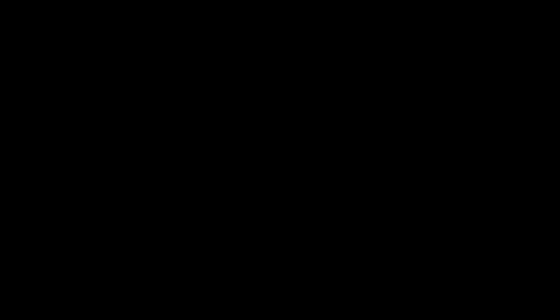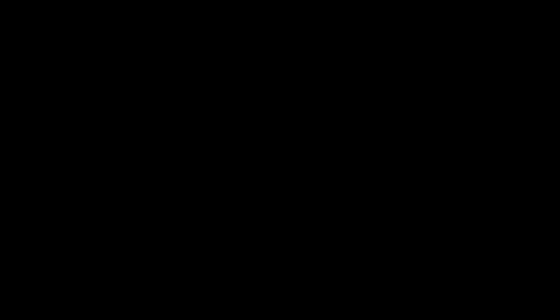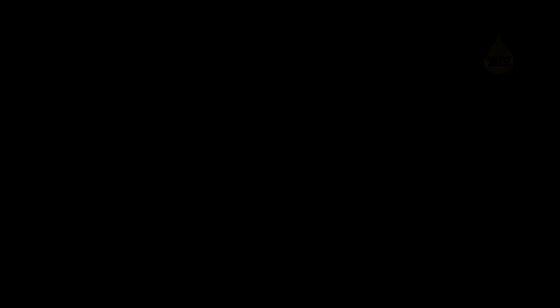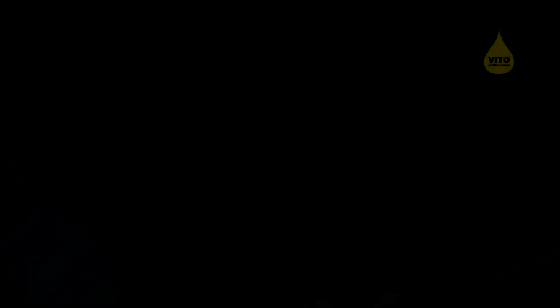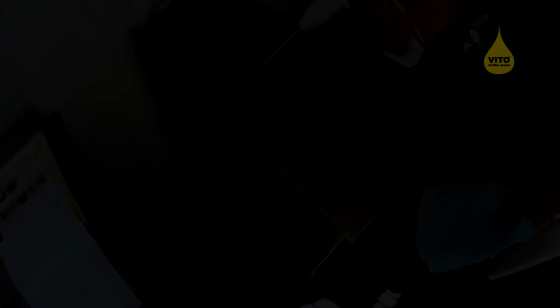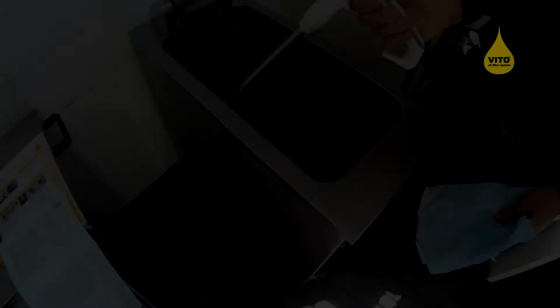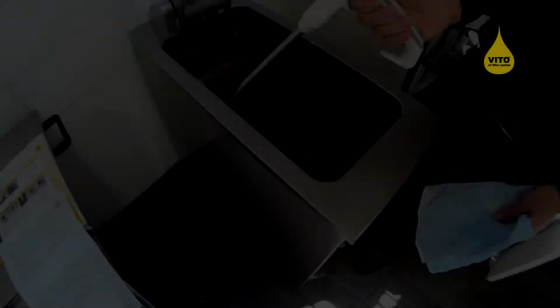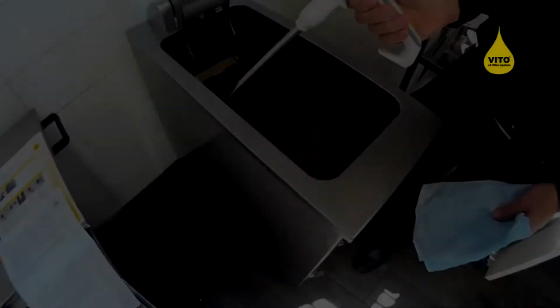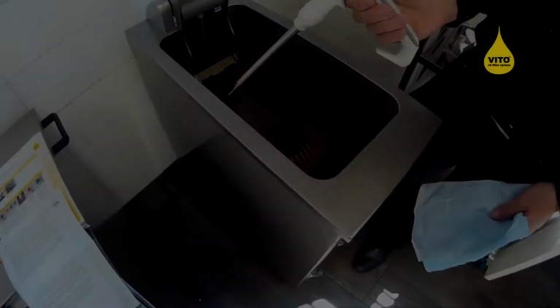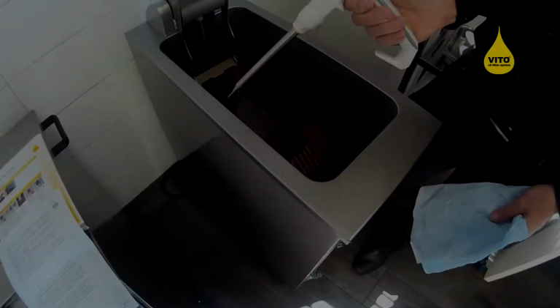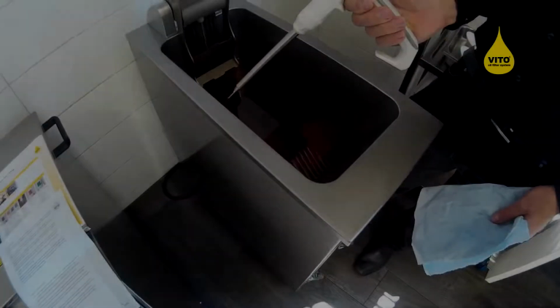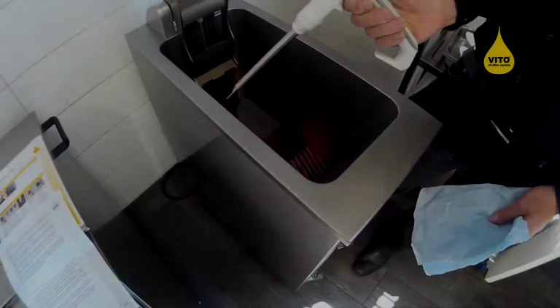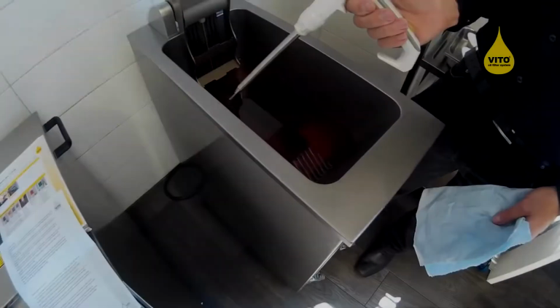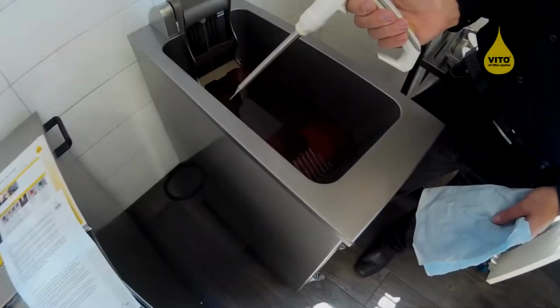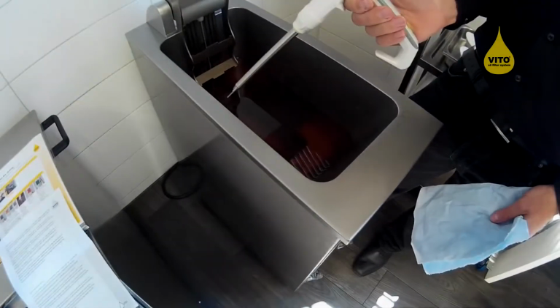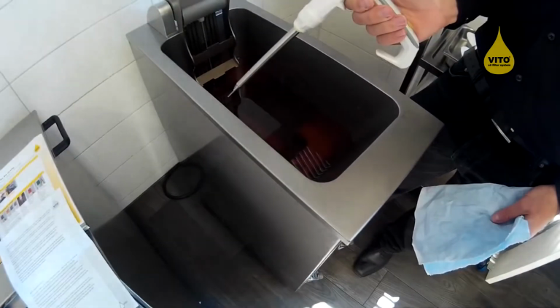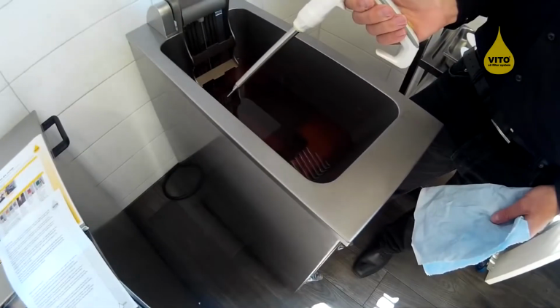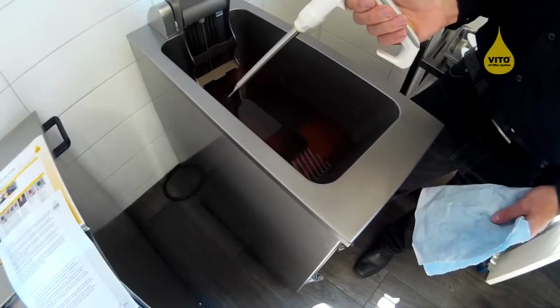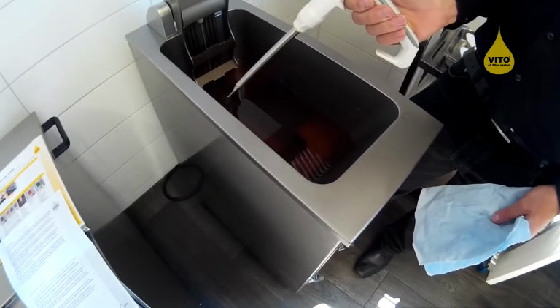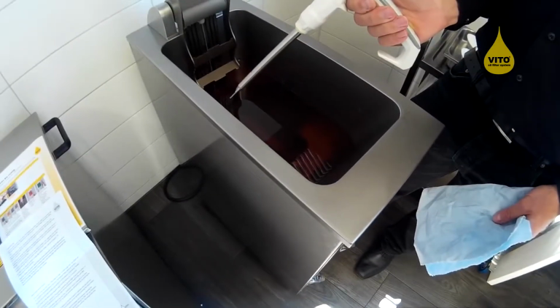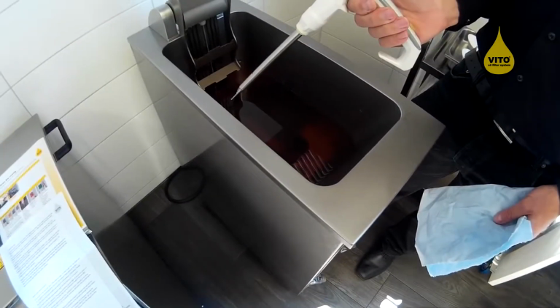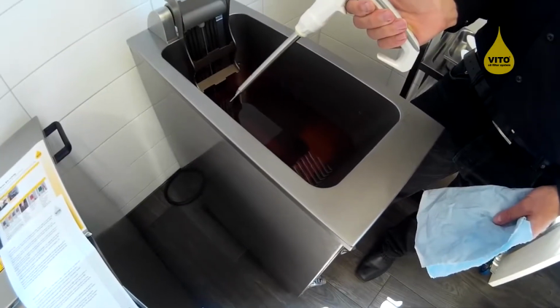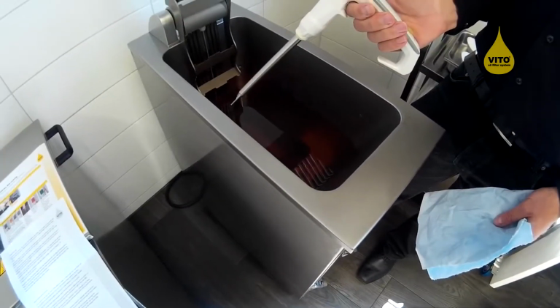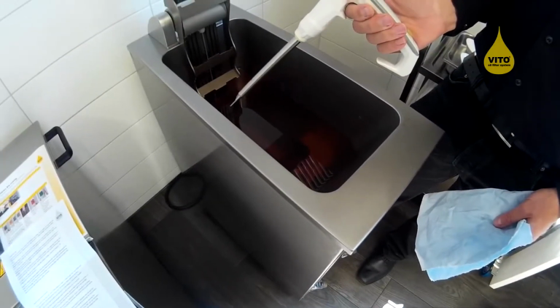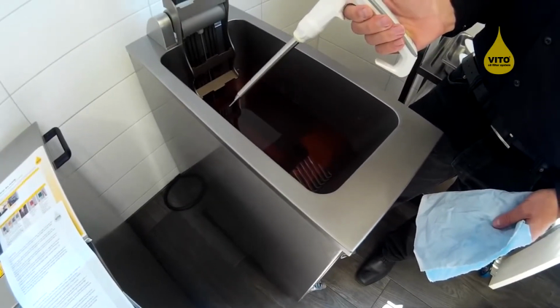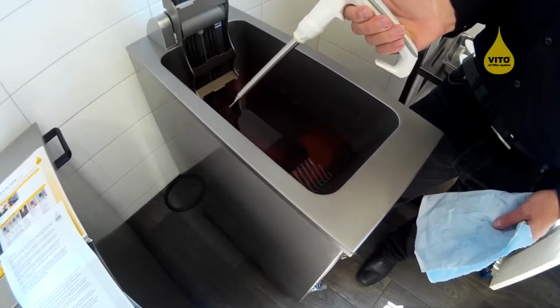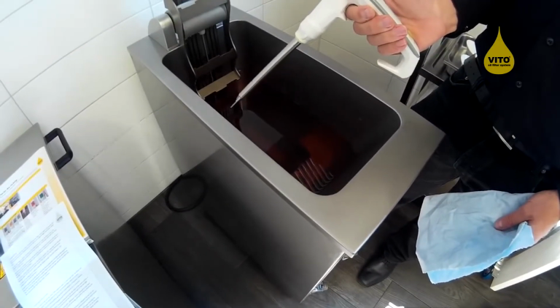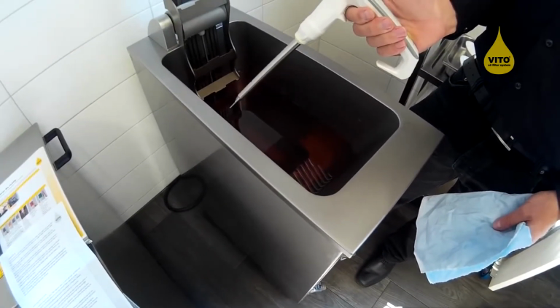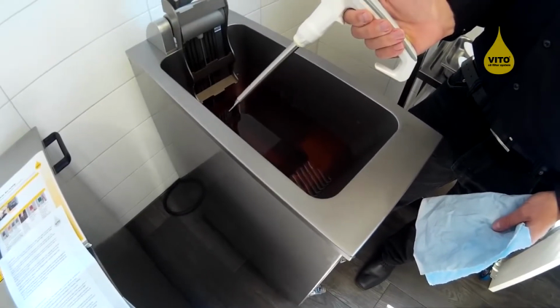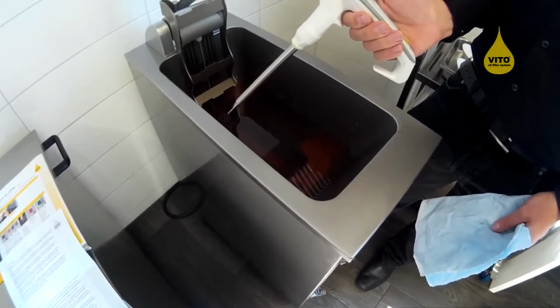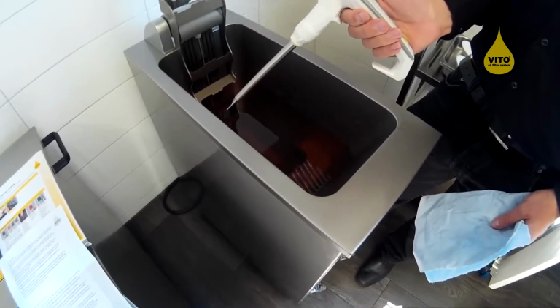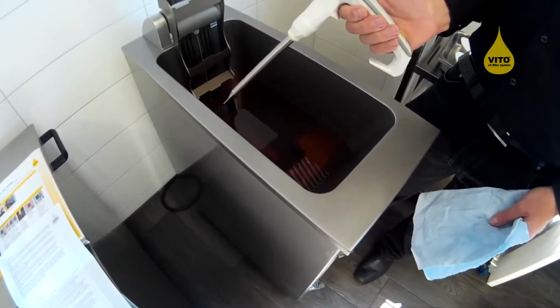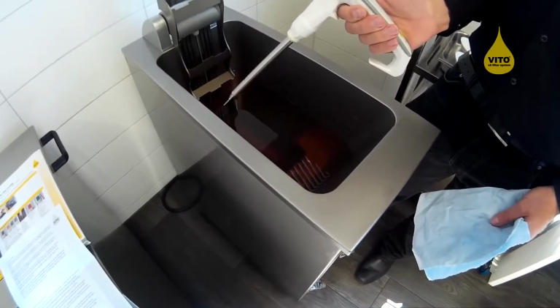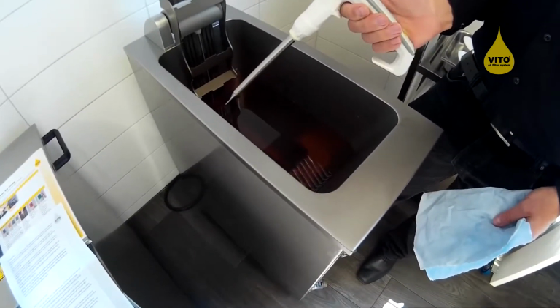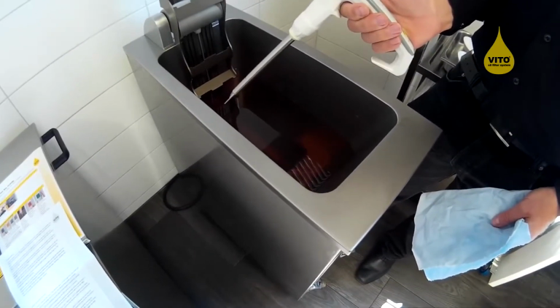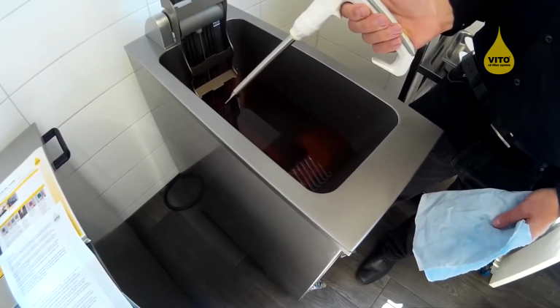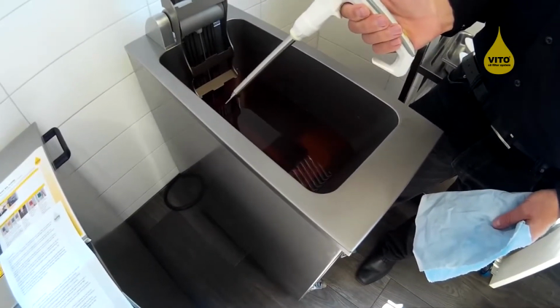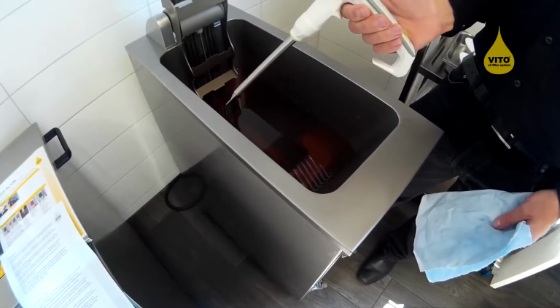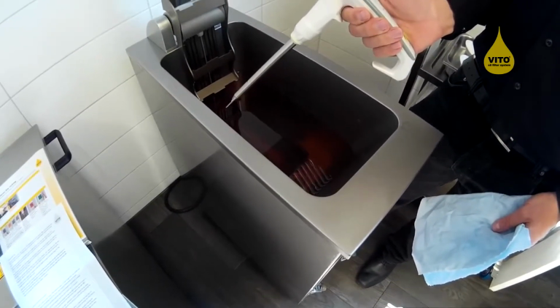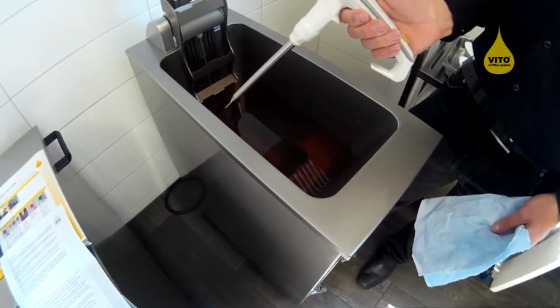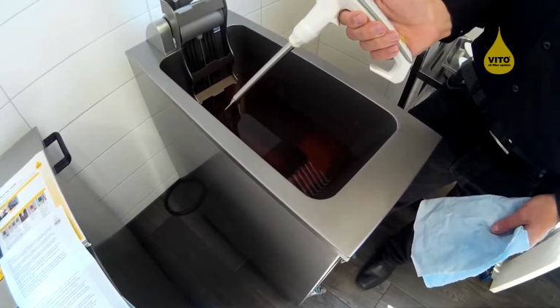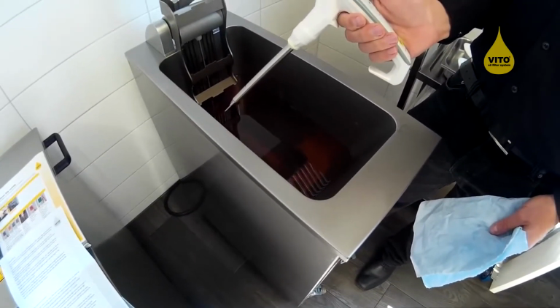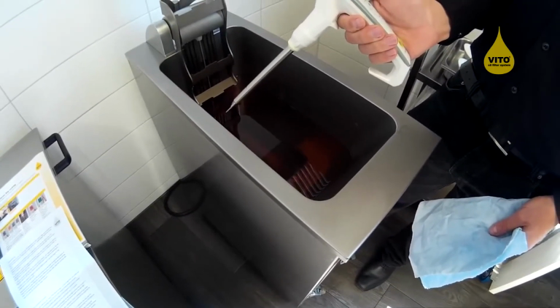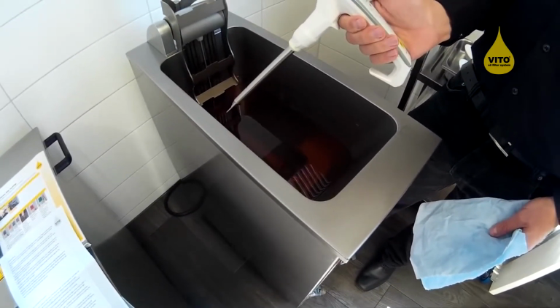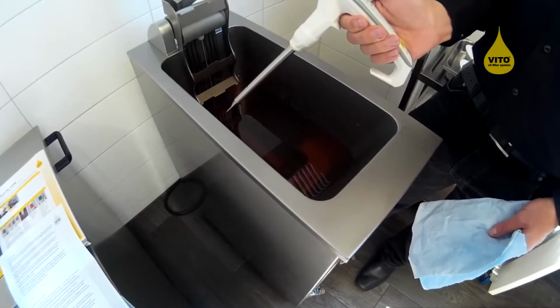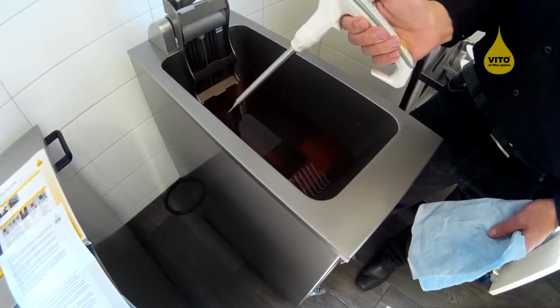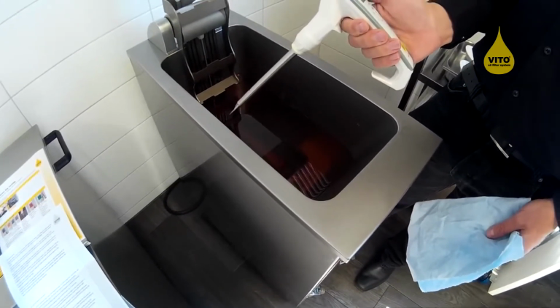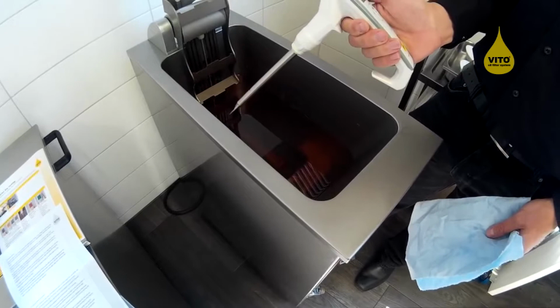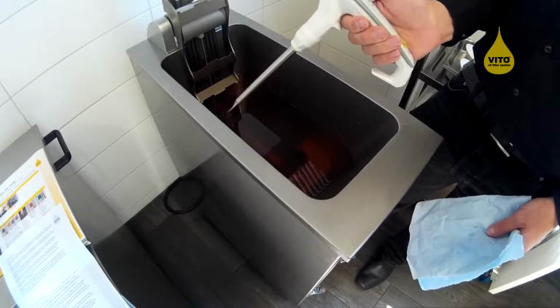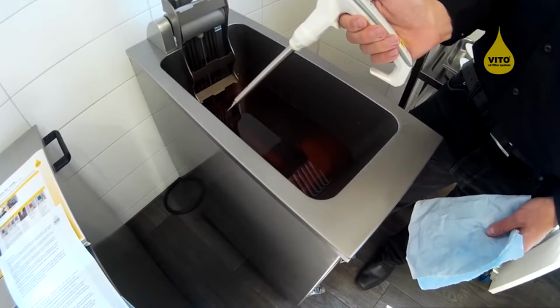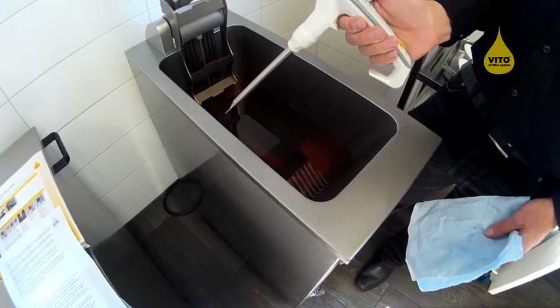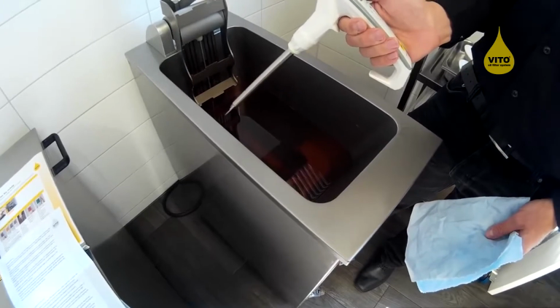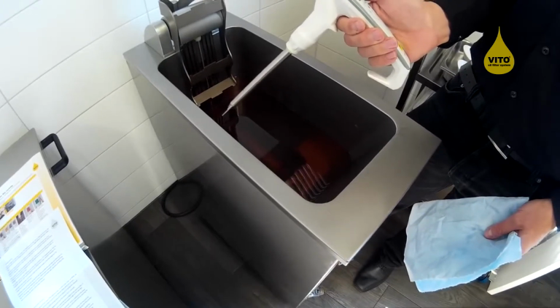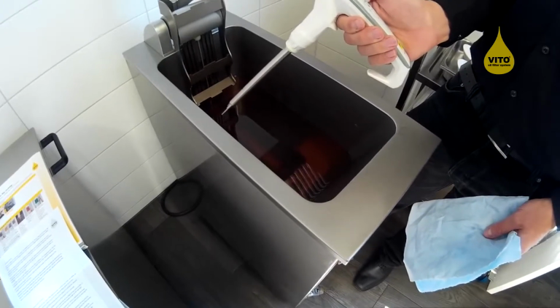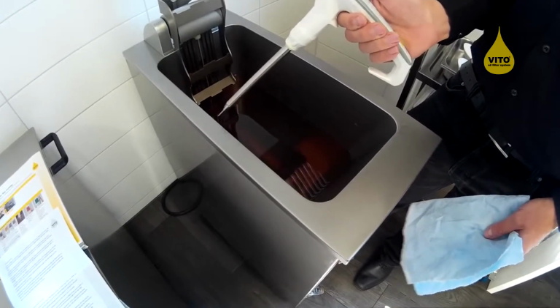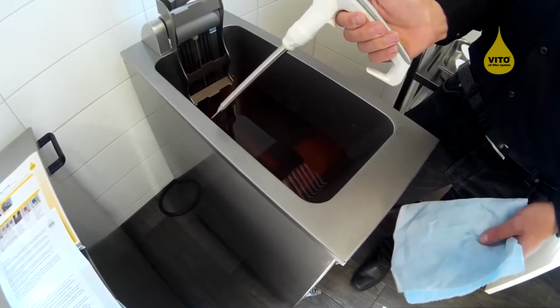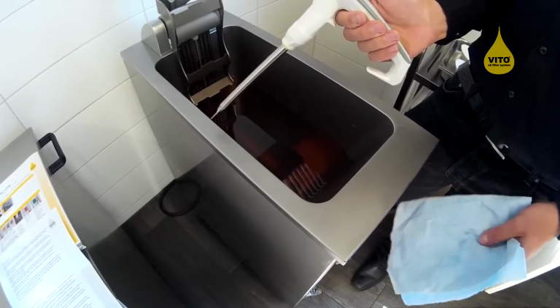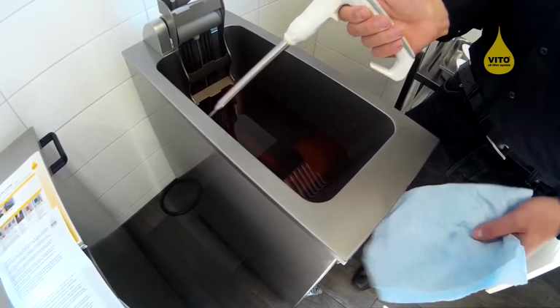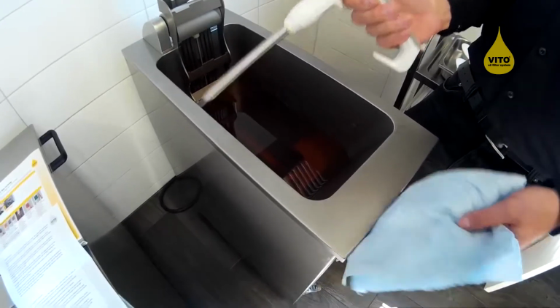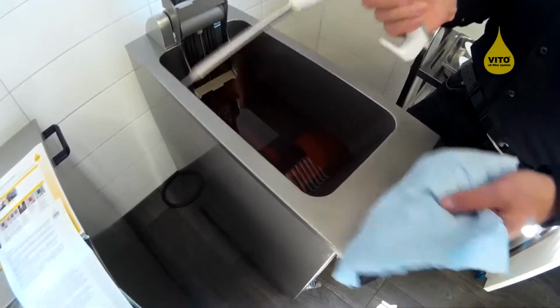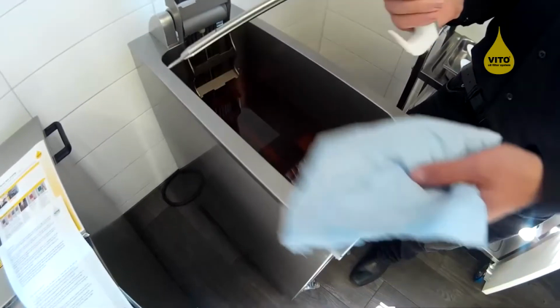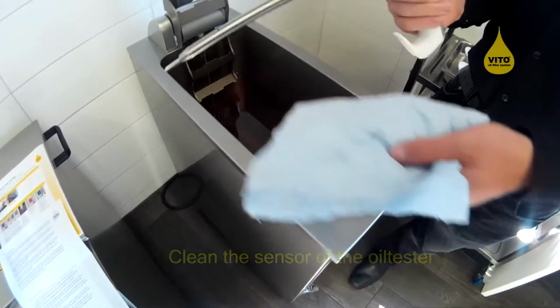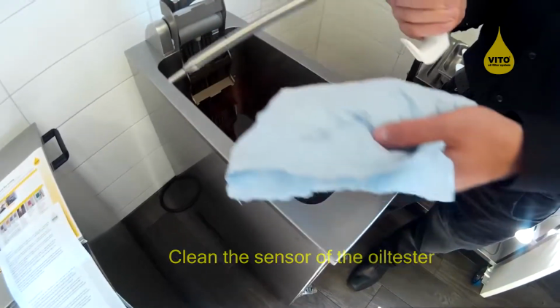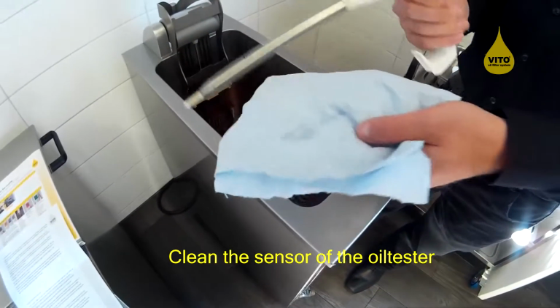Oil tester adjustment instruction. Firstly, I heat up my fryer and confirm that the sensor of the oil tester is completely cleaned.